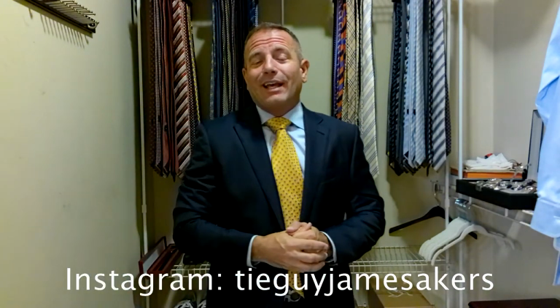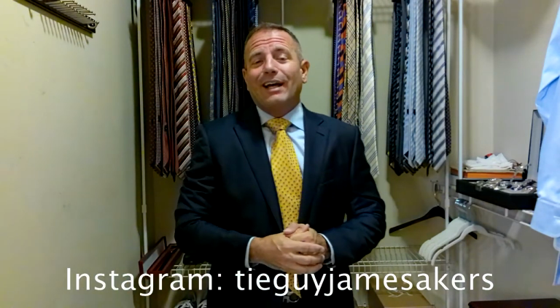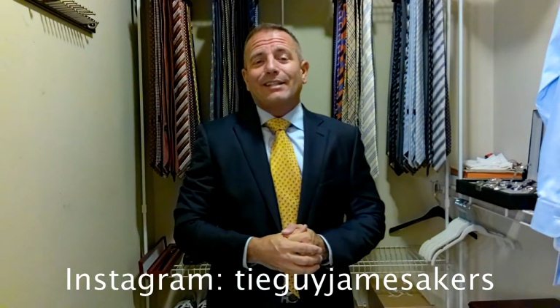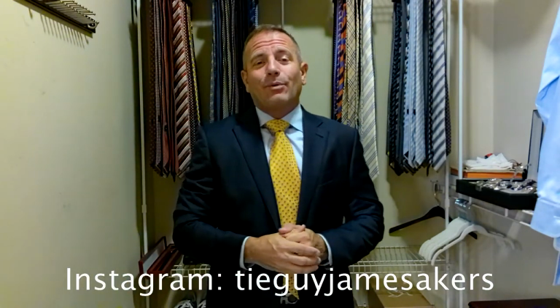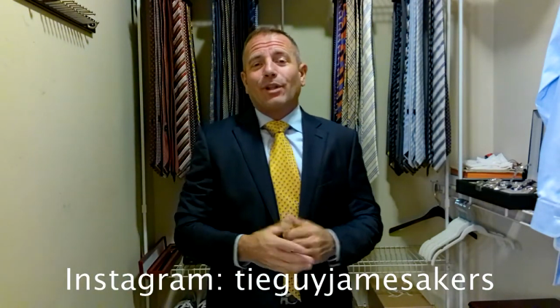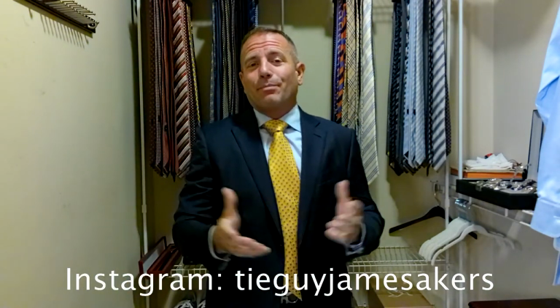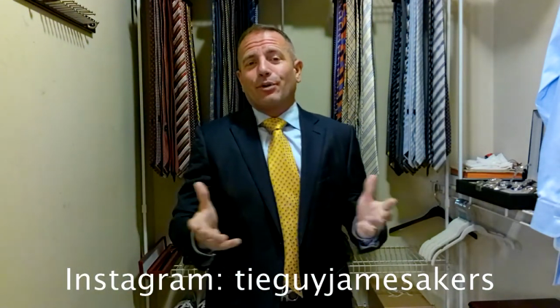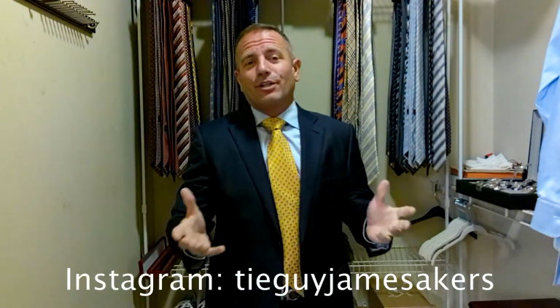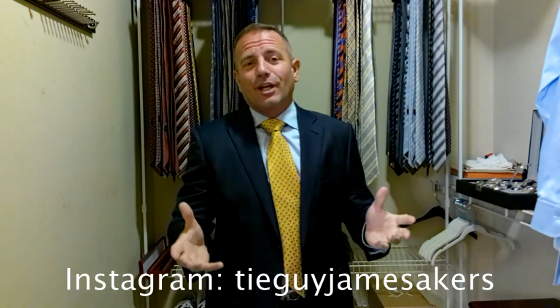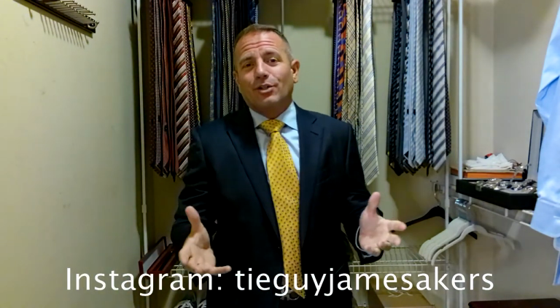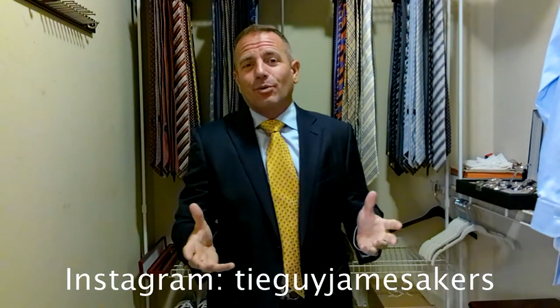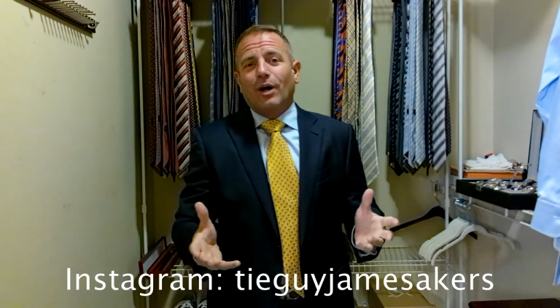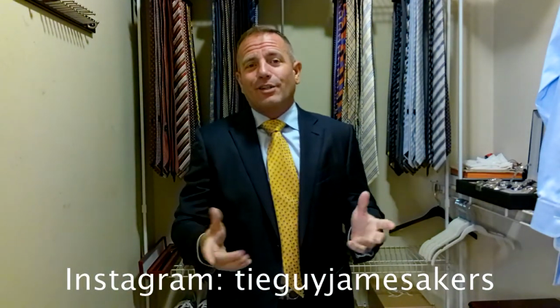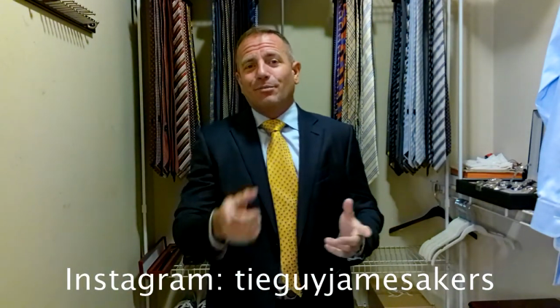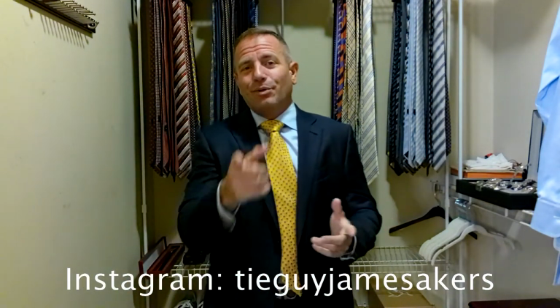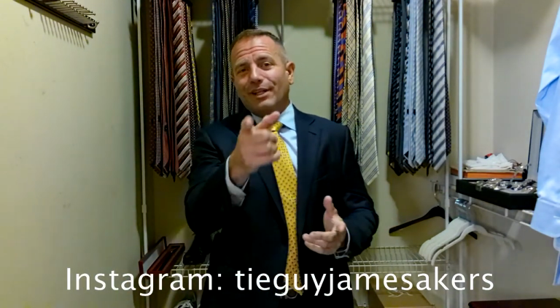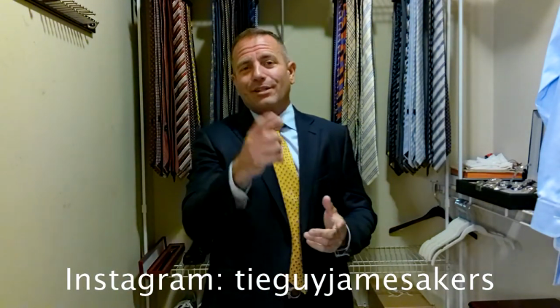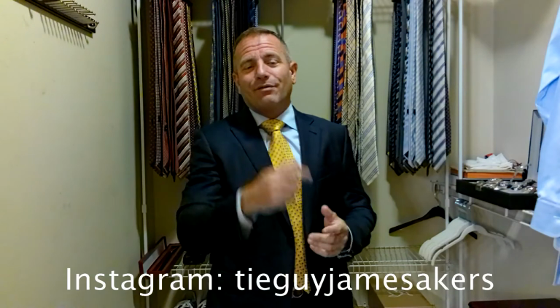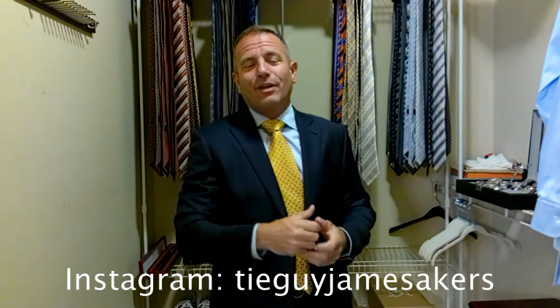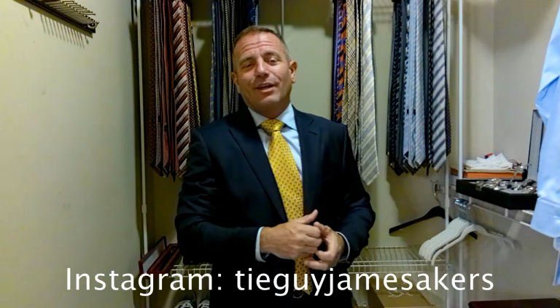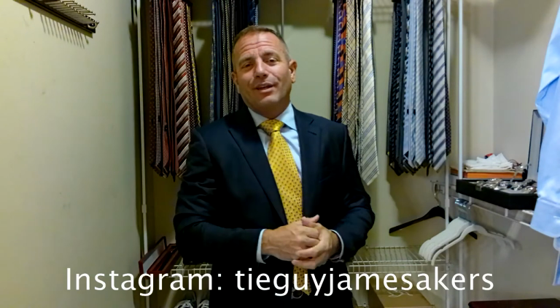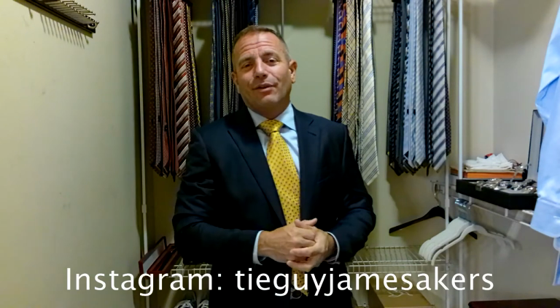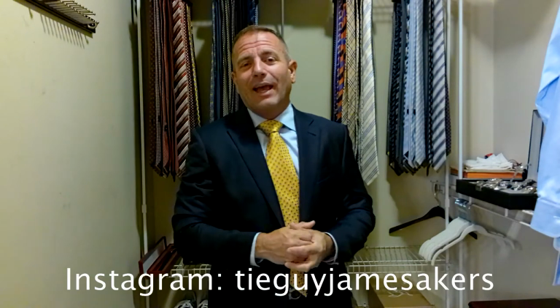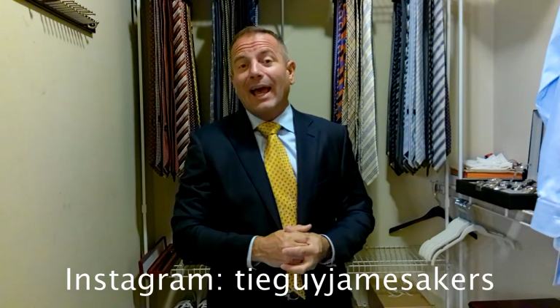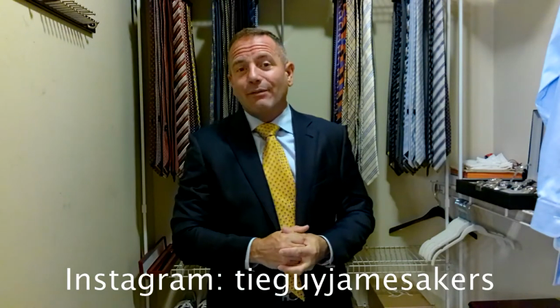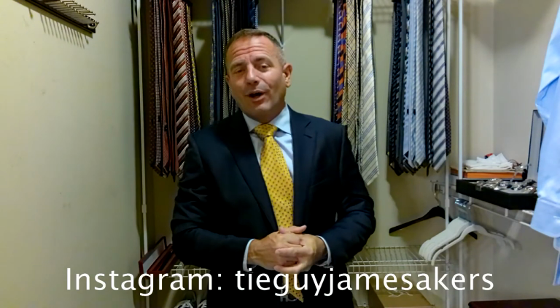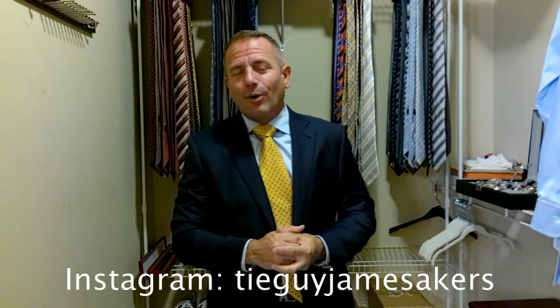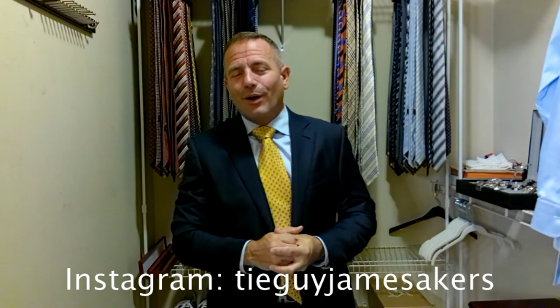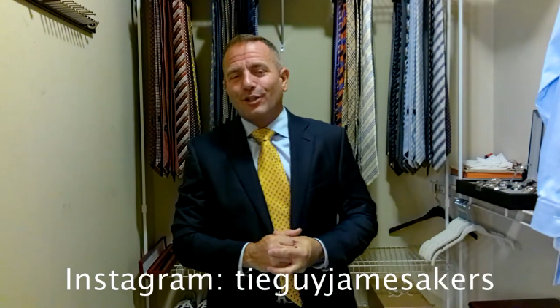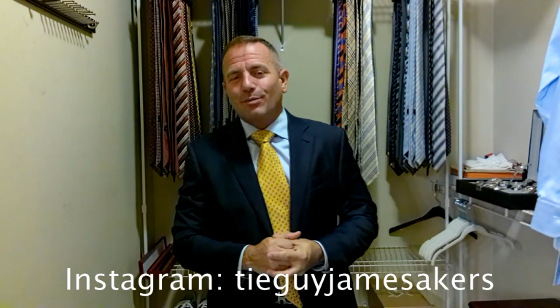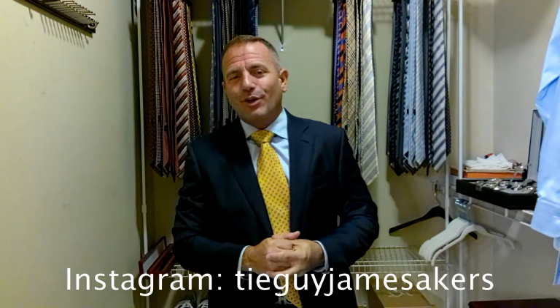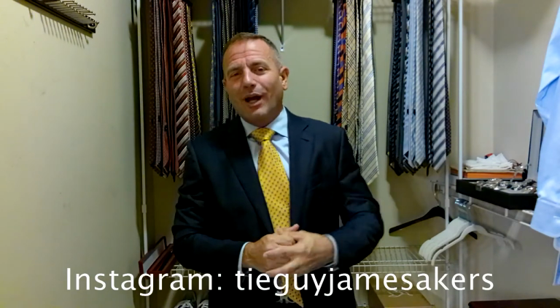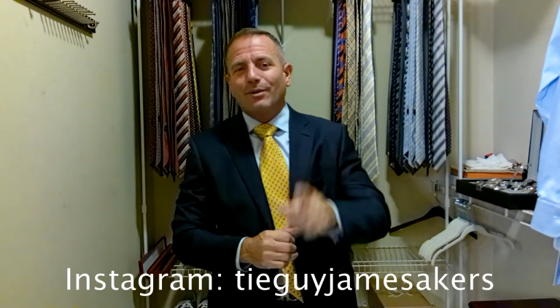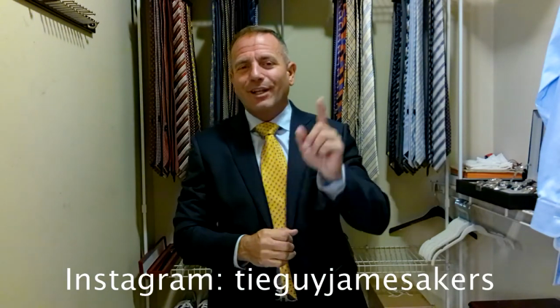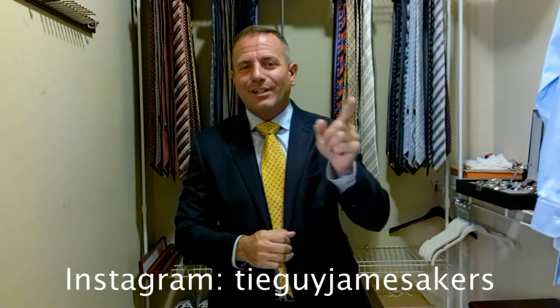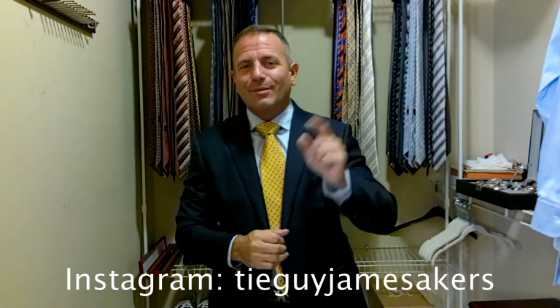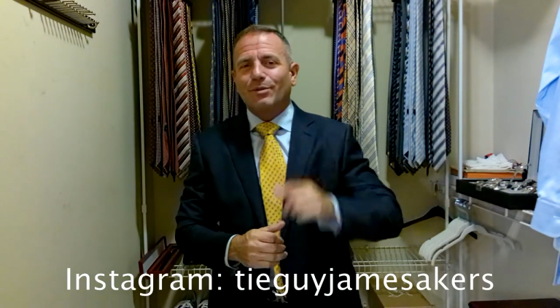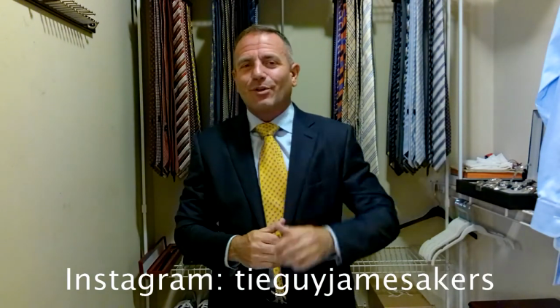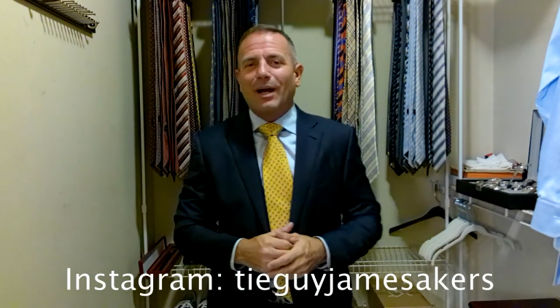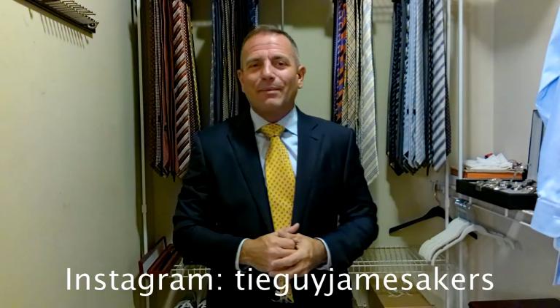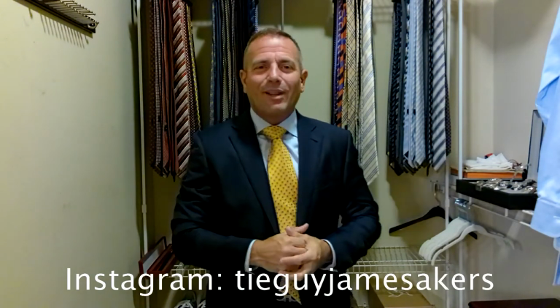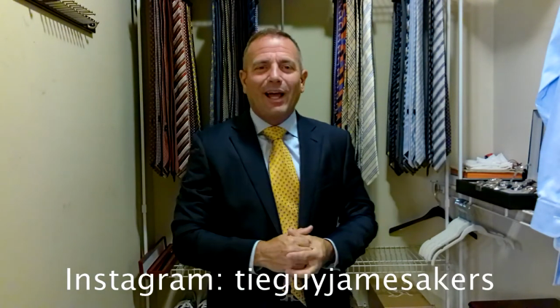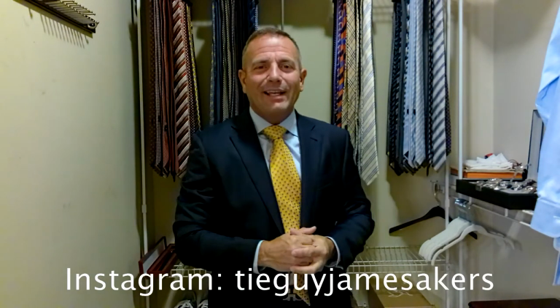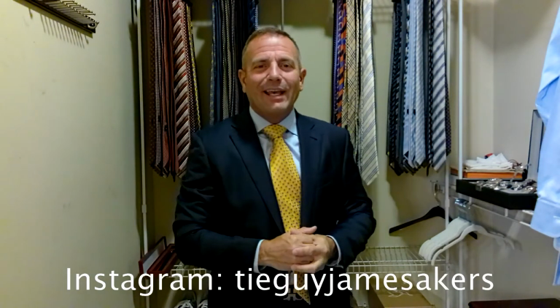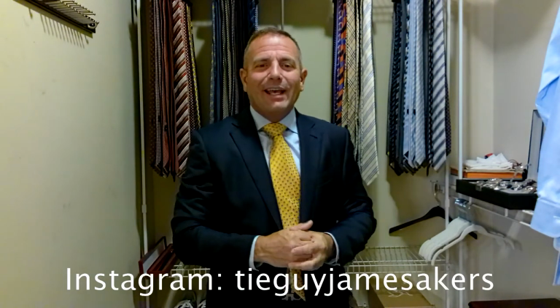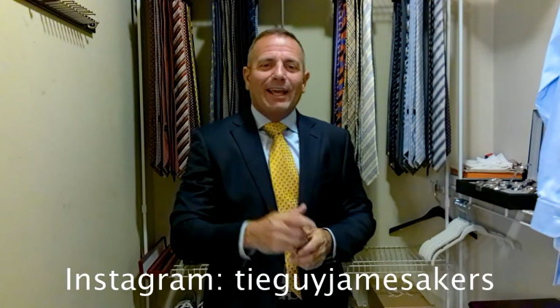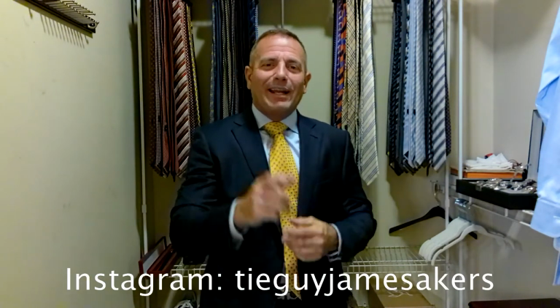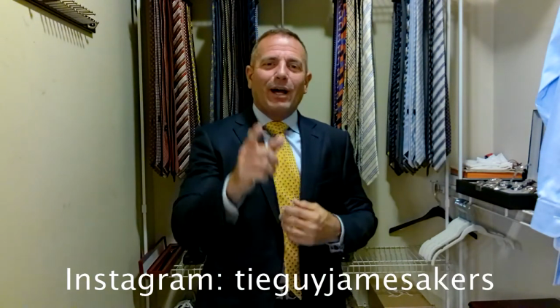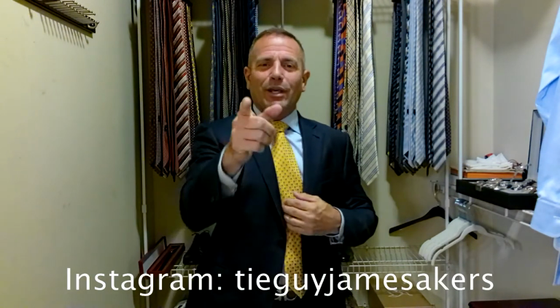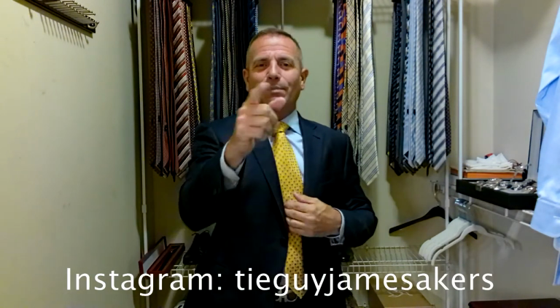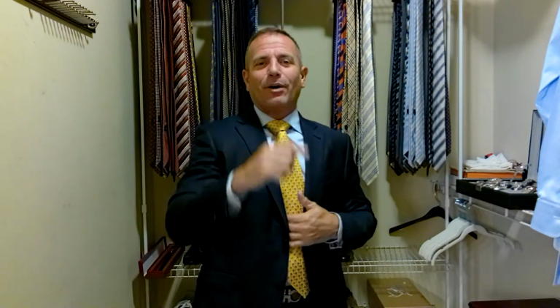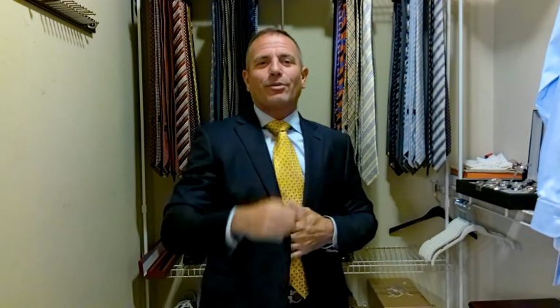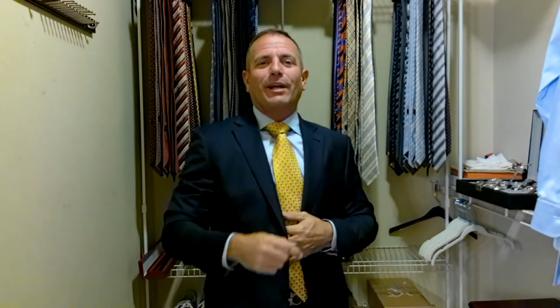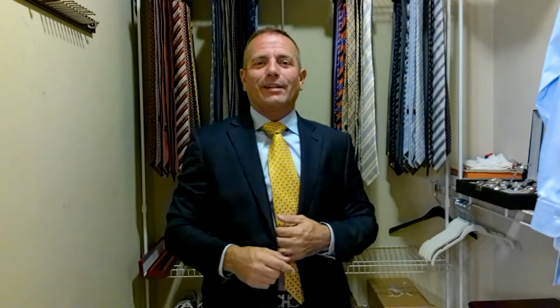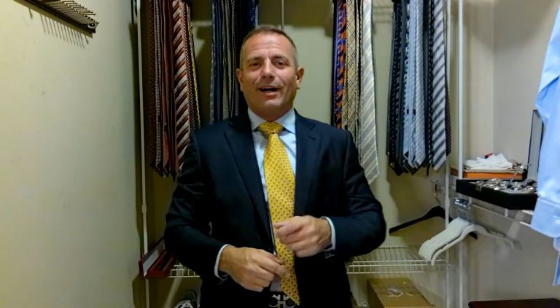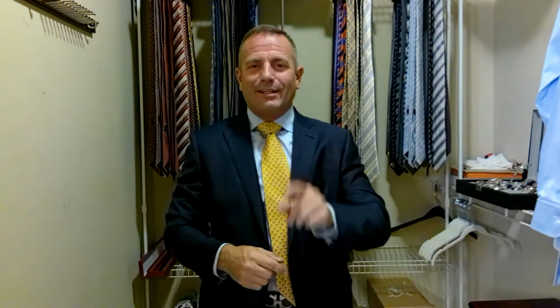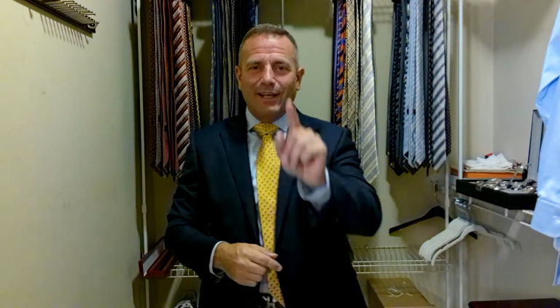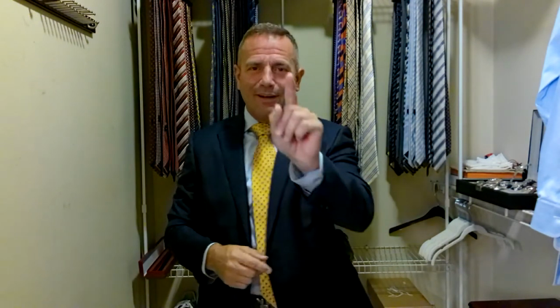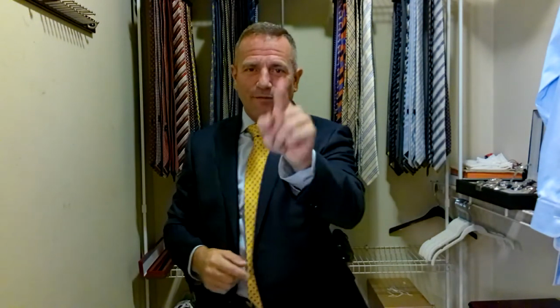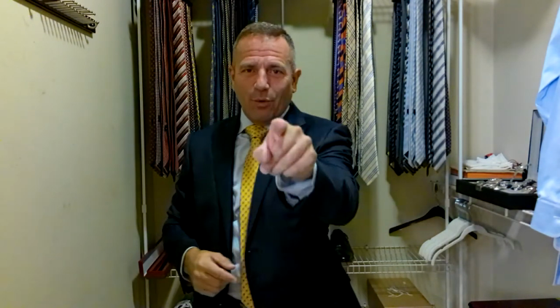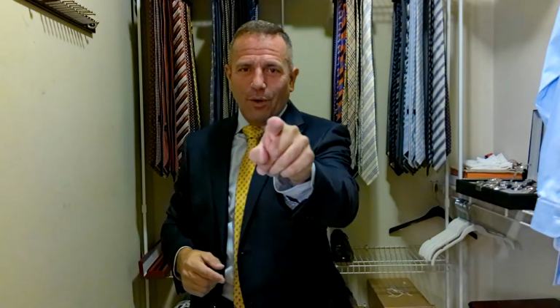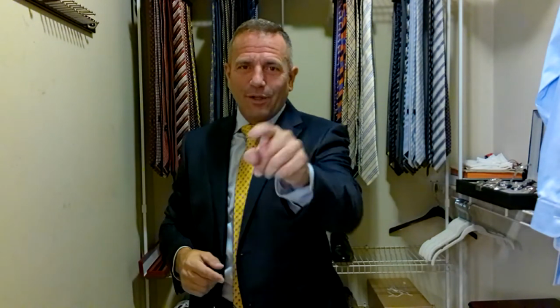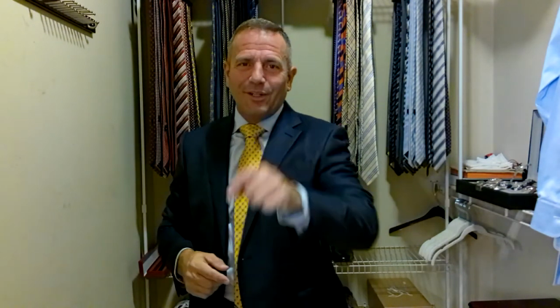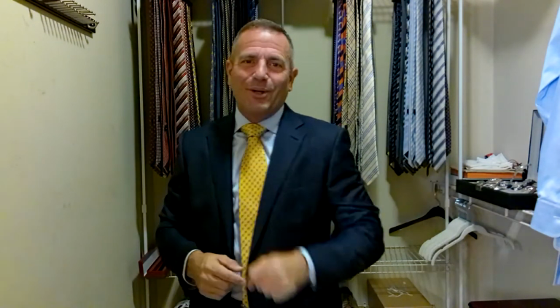Guys, I really appreciate you watching. Please, if you haven't already subscribed, click subscribe and like, and I'll keep on creating content for you.